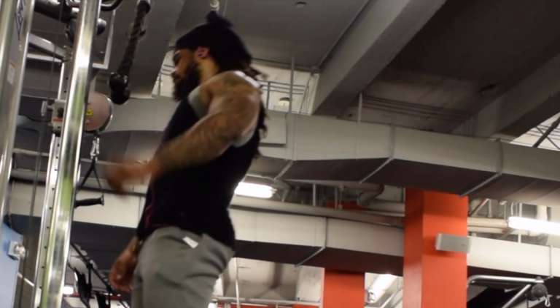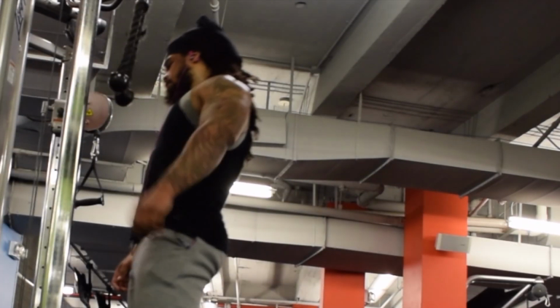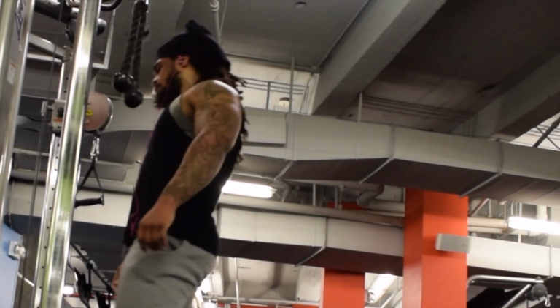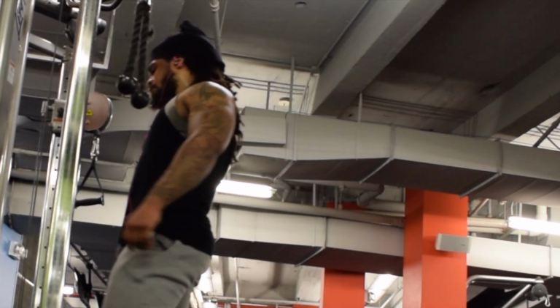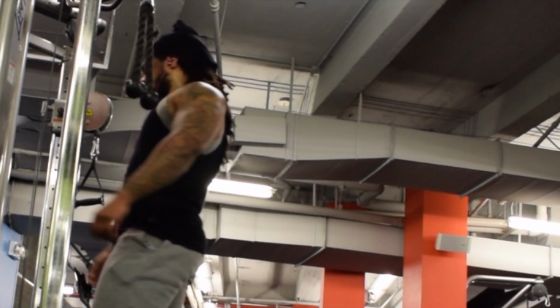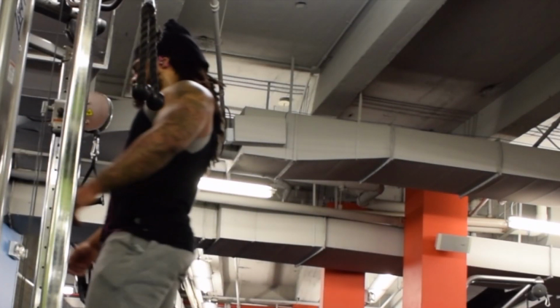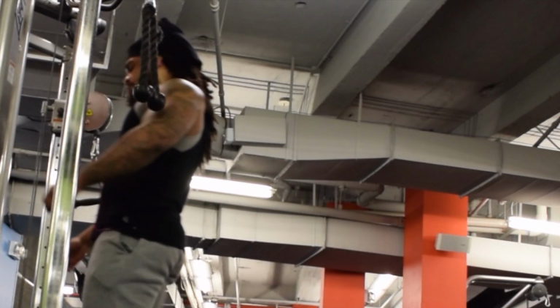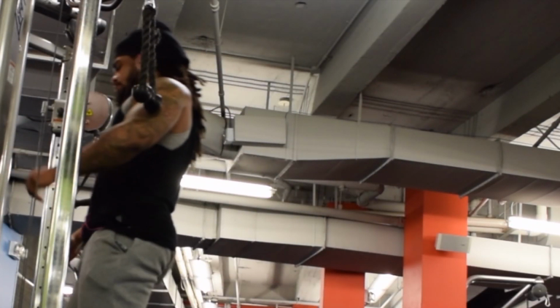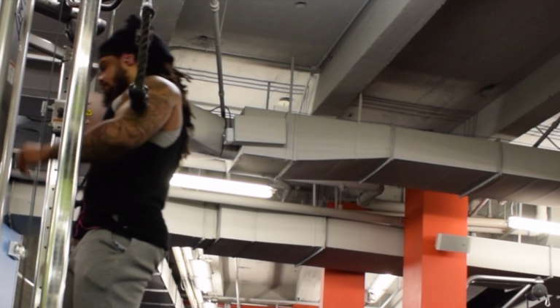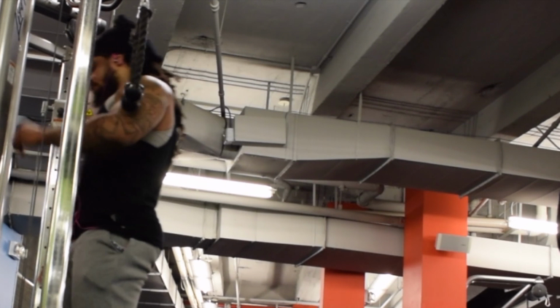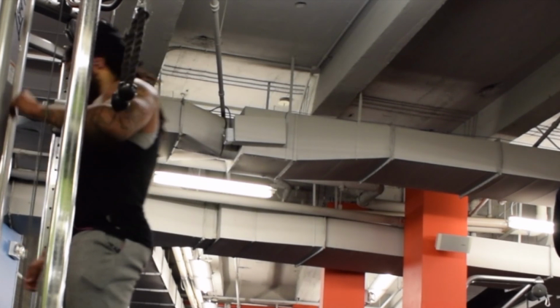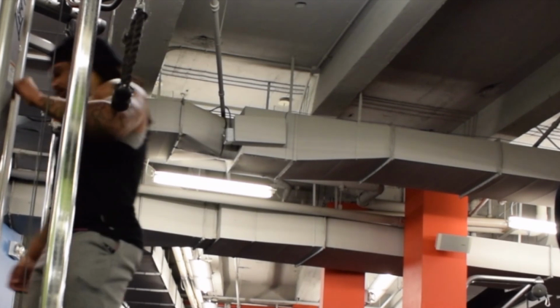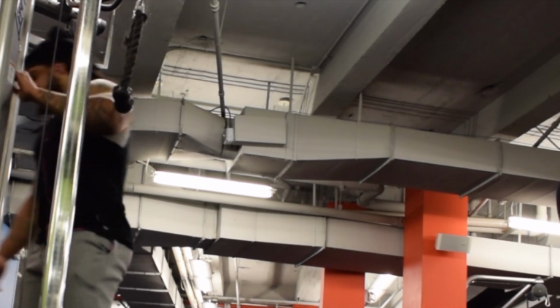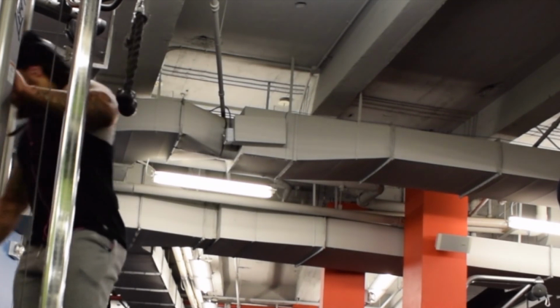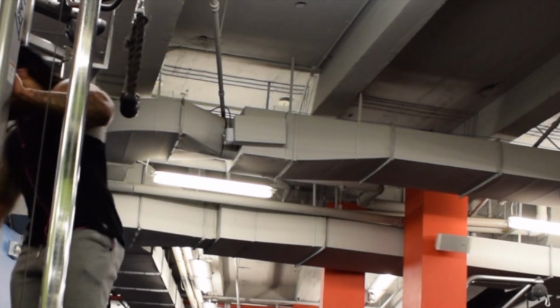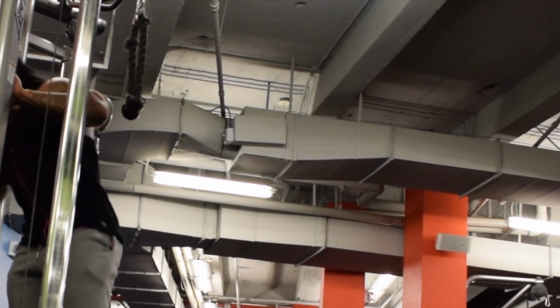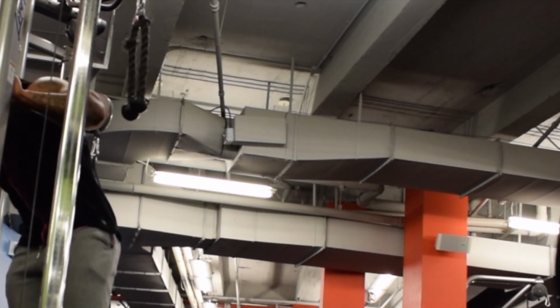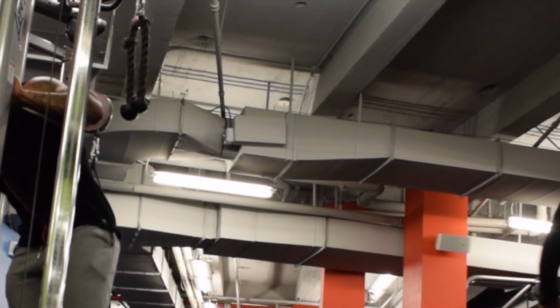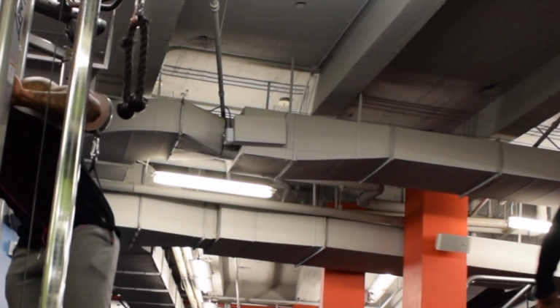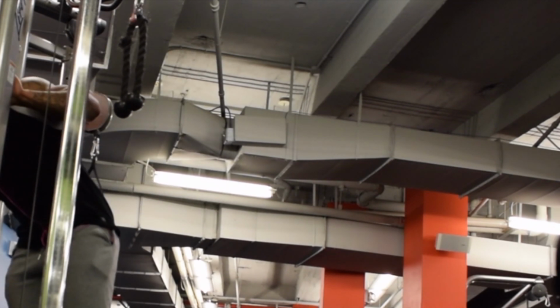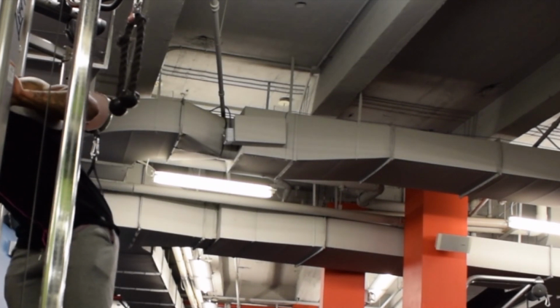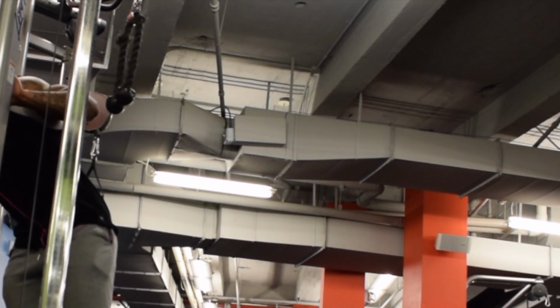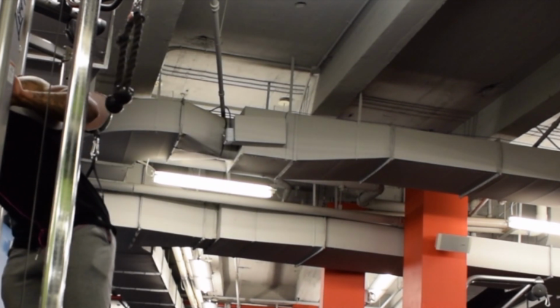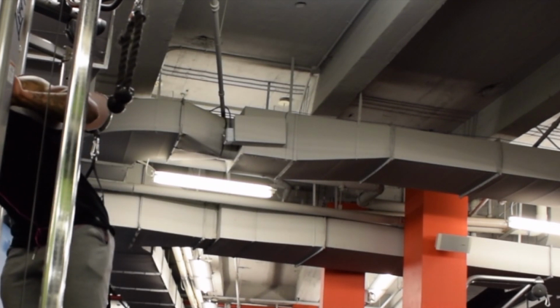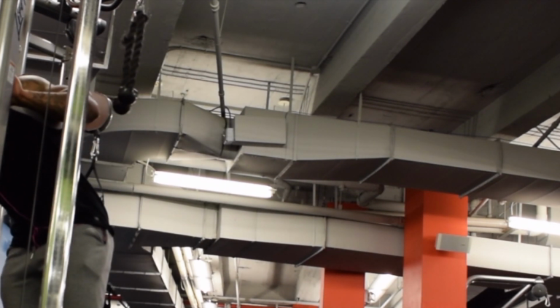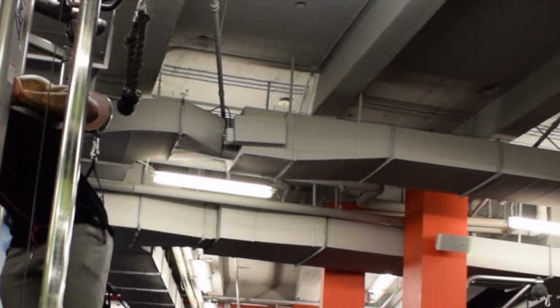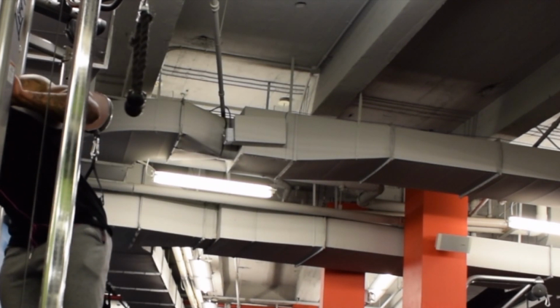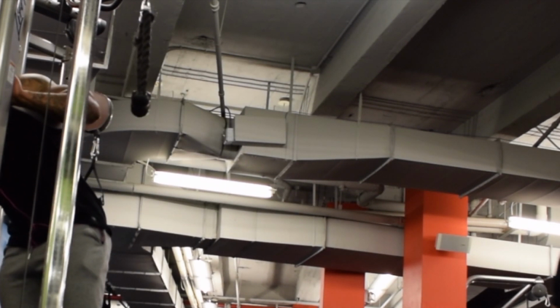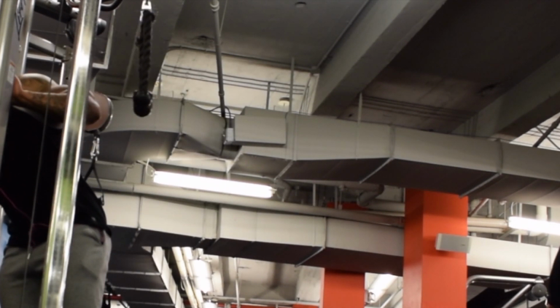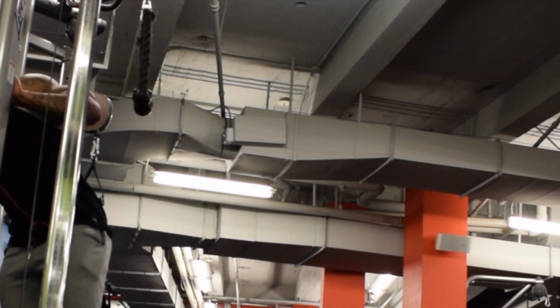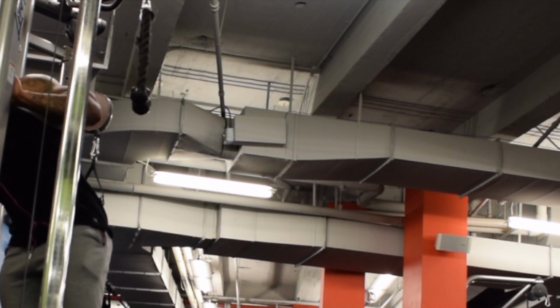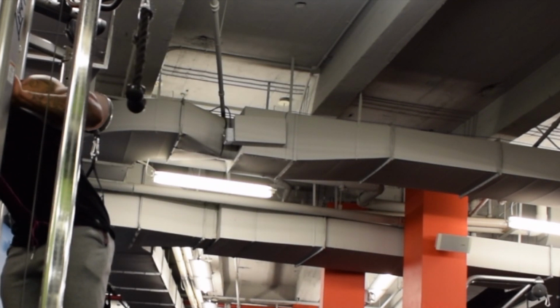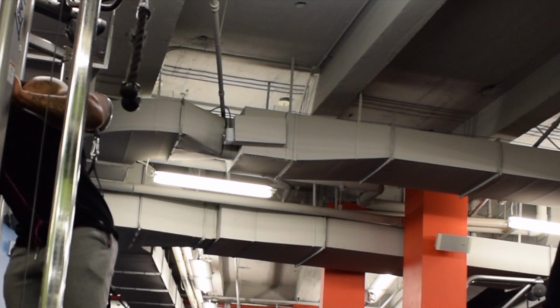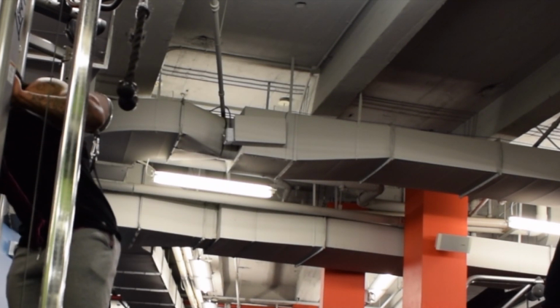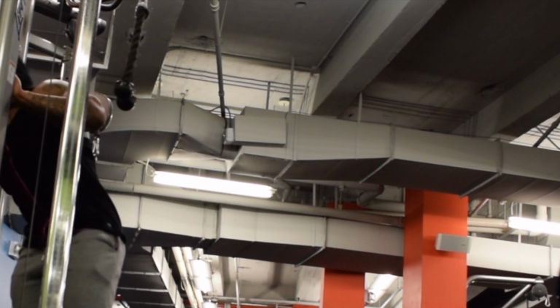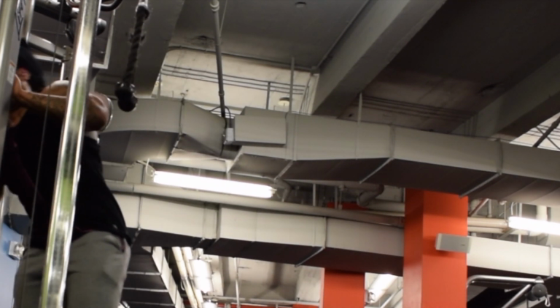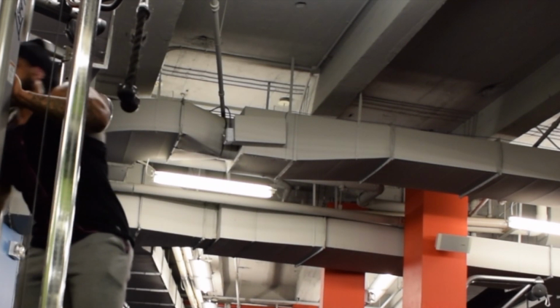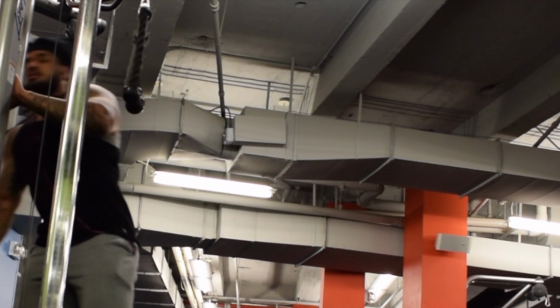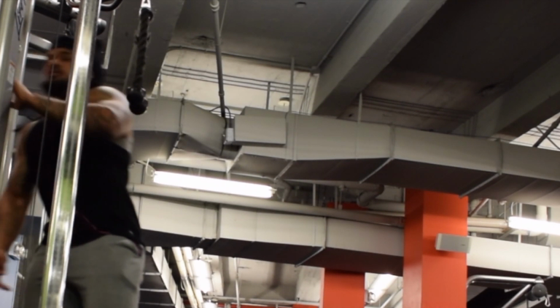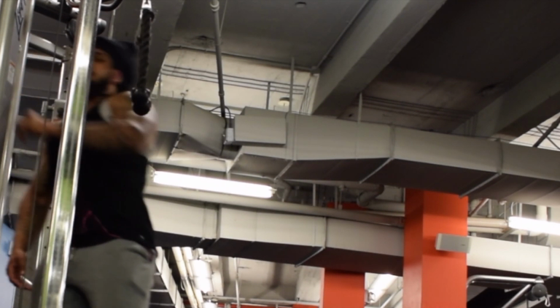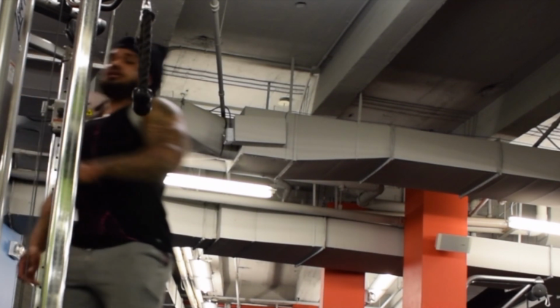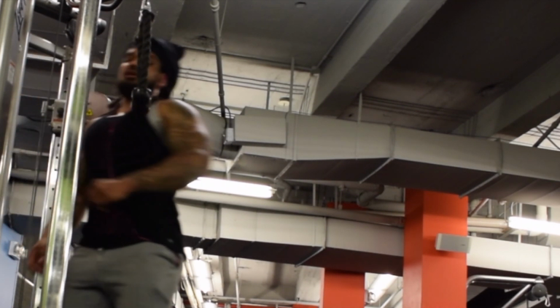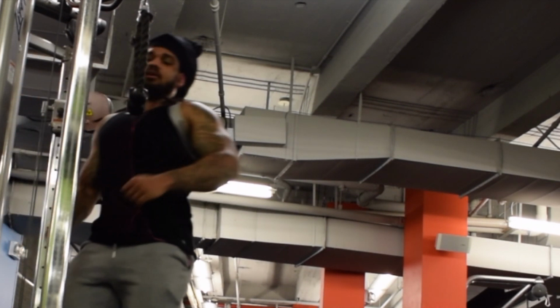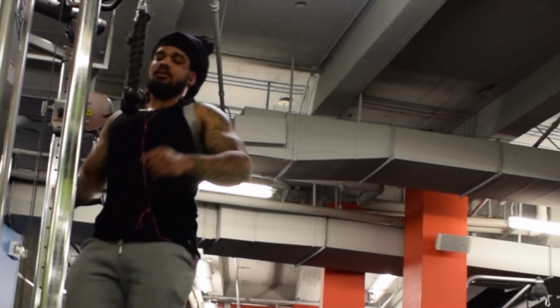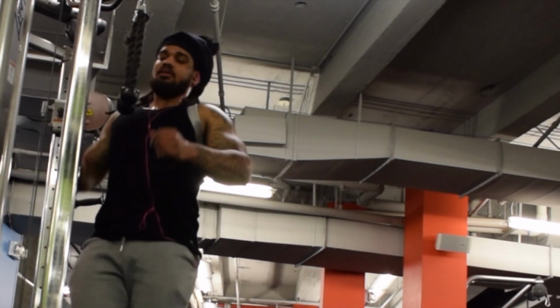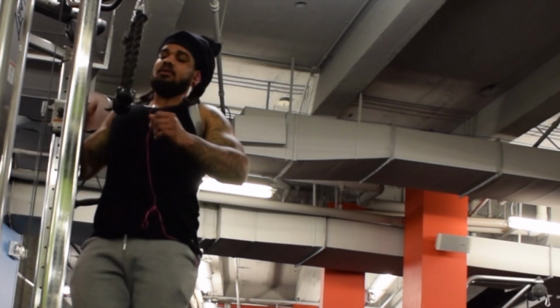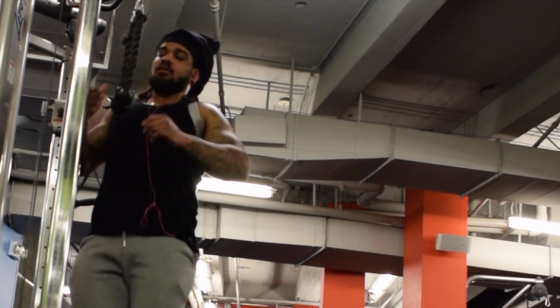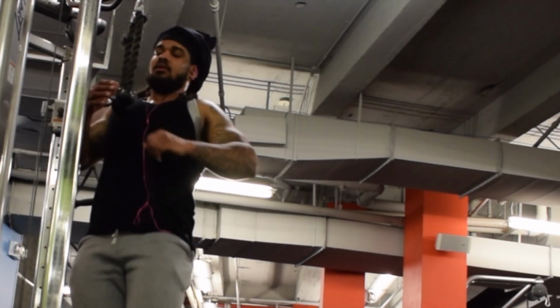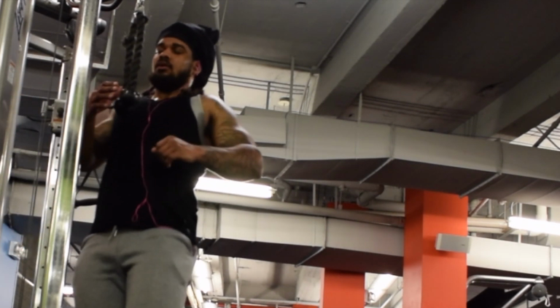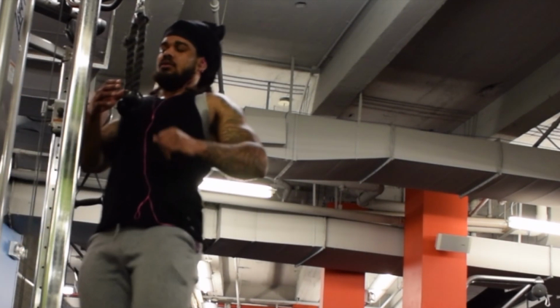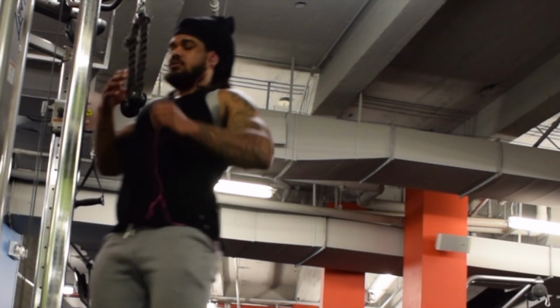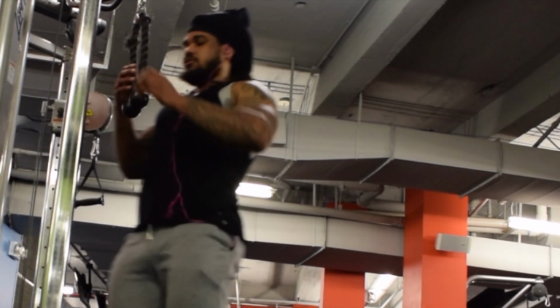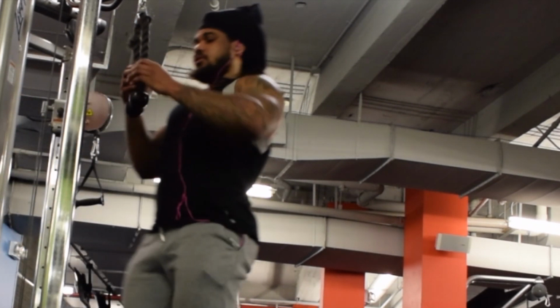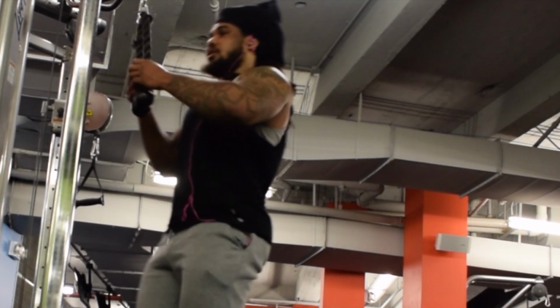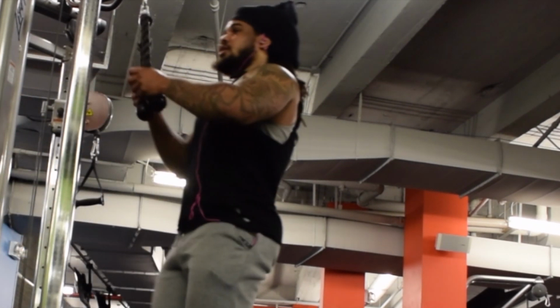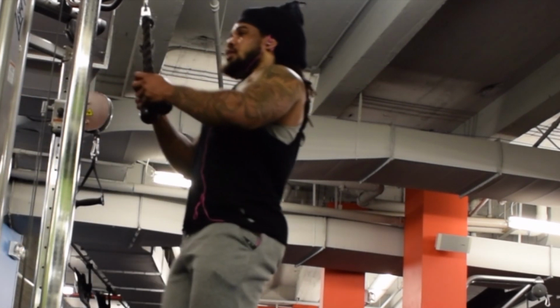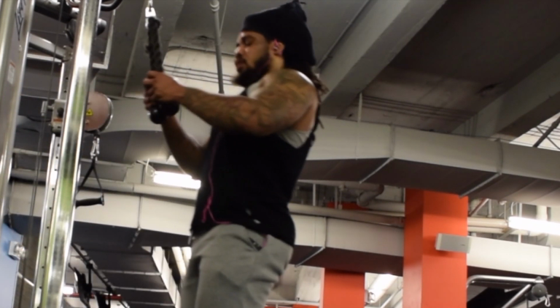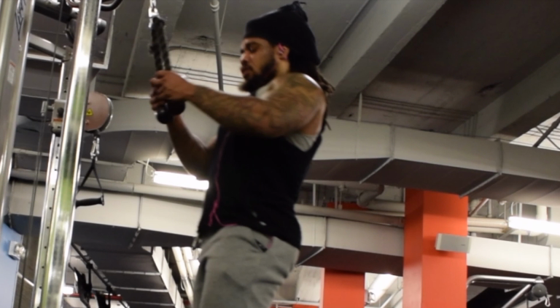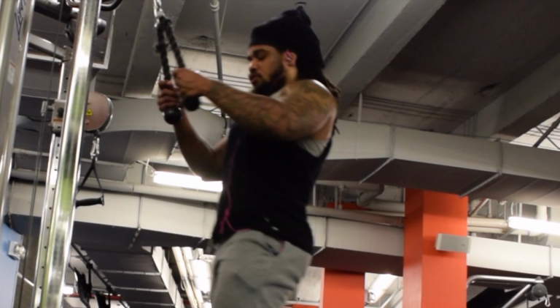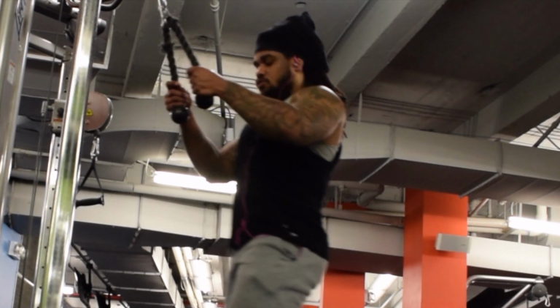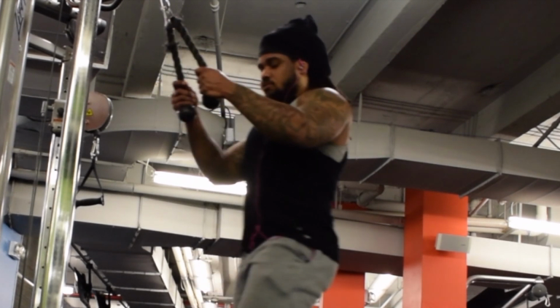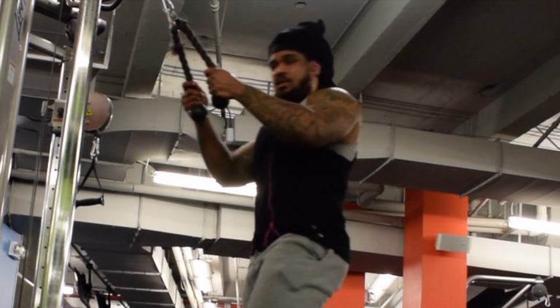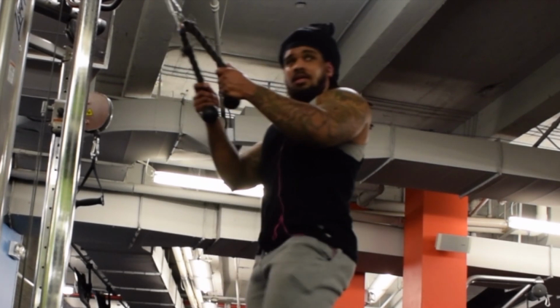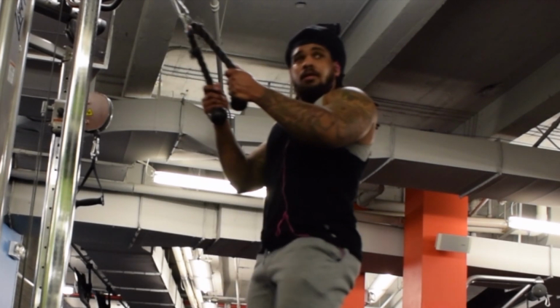I incorporated a lot of volume. I basically start off light, increase the weight, and then I came back down.